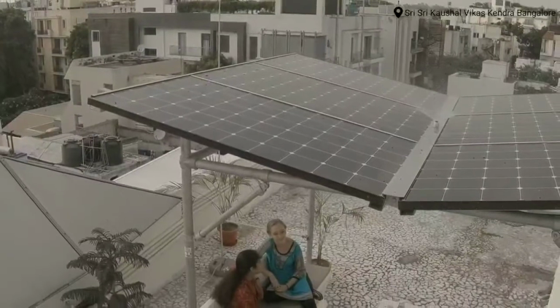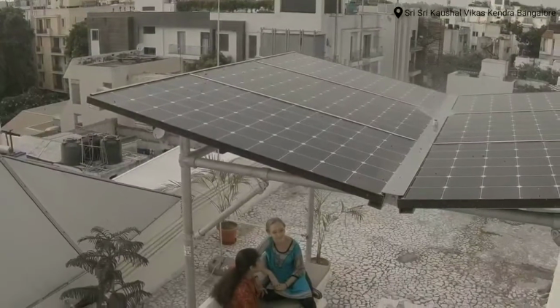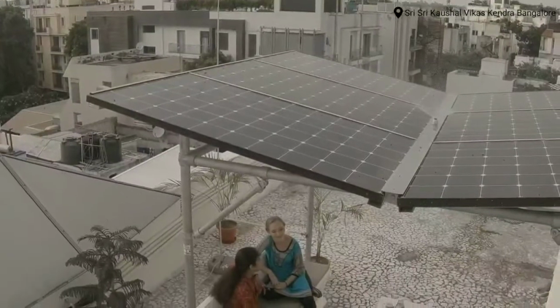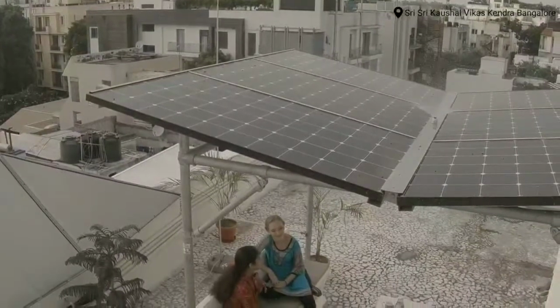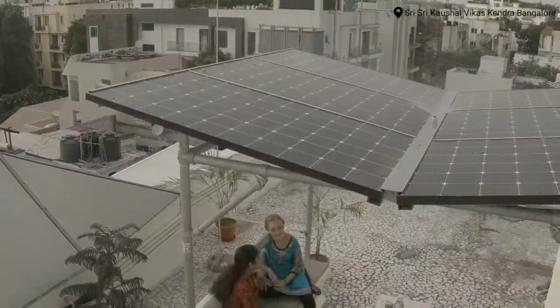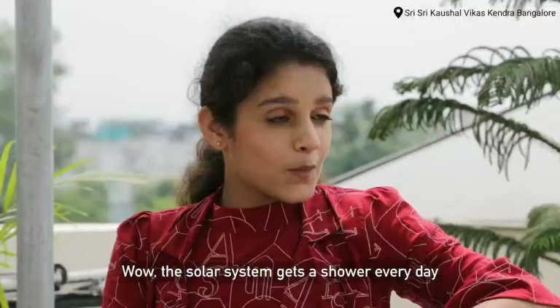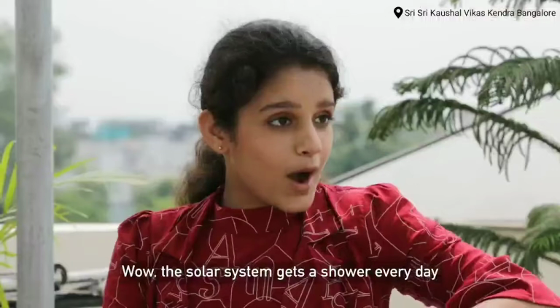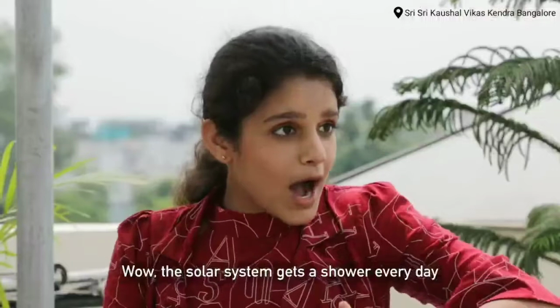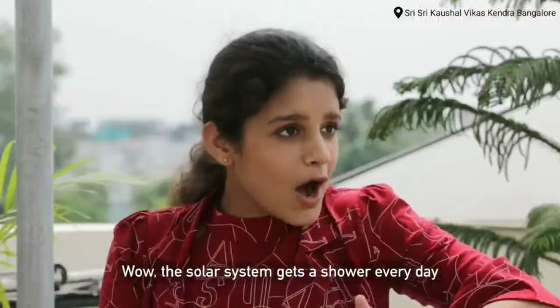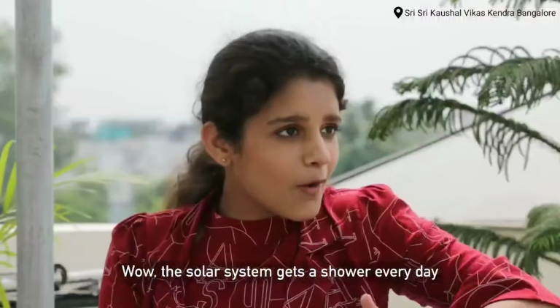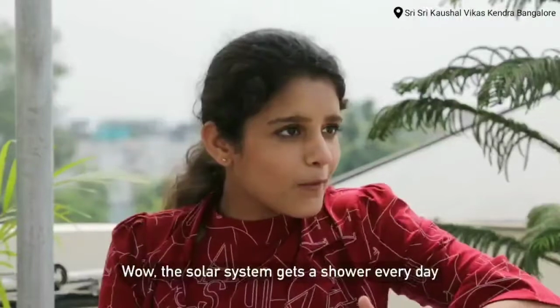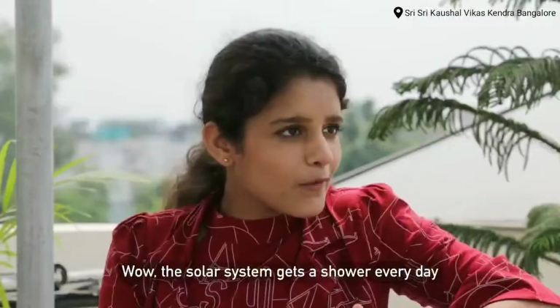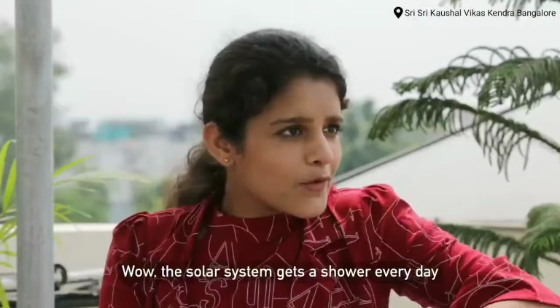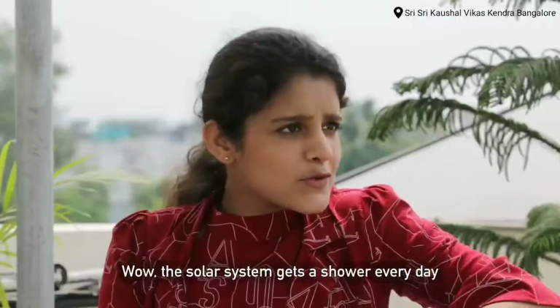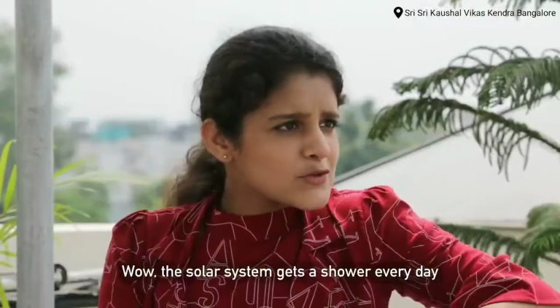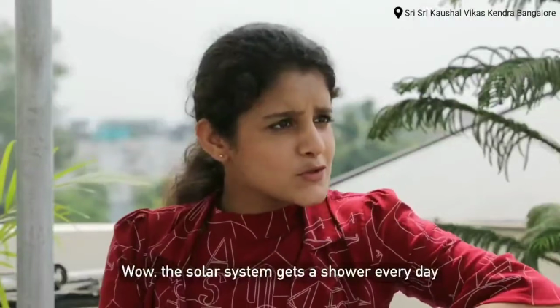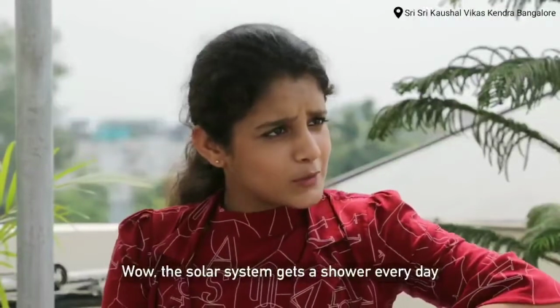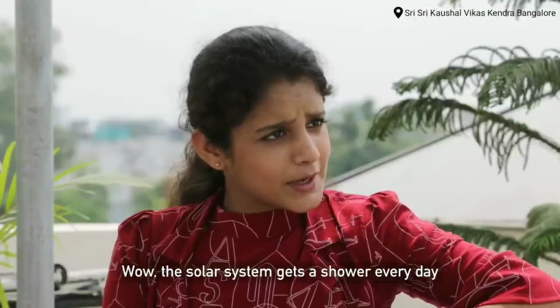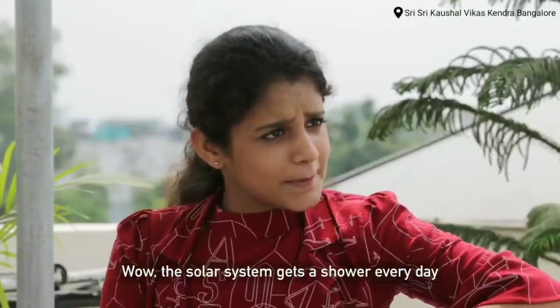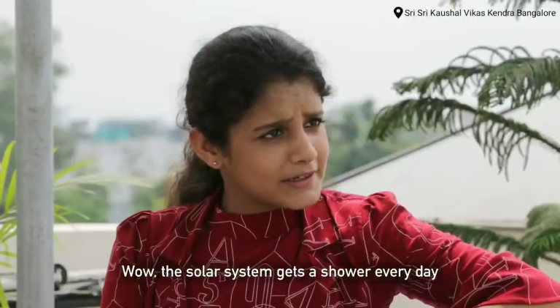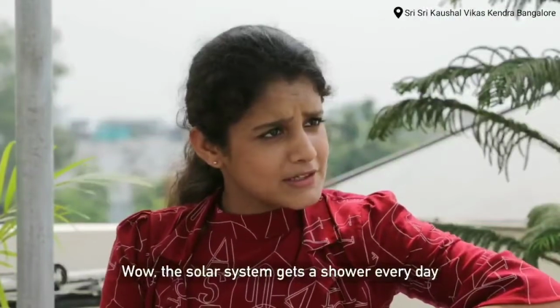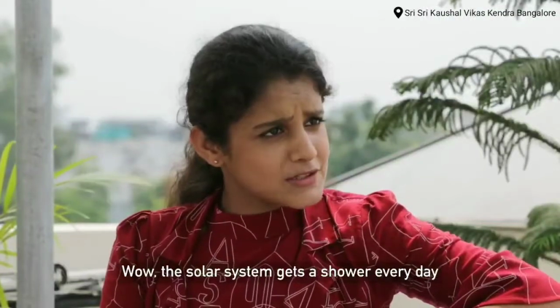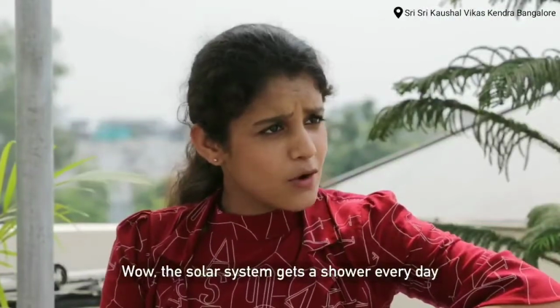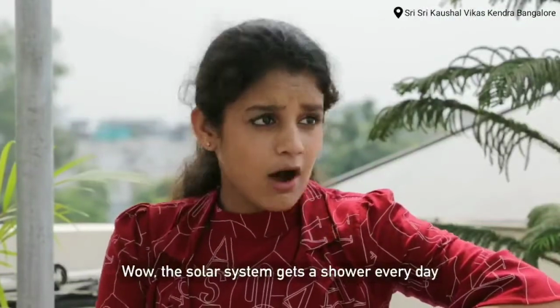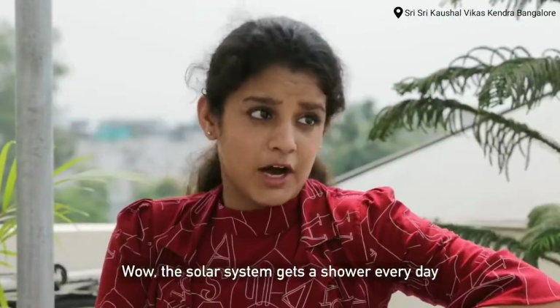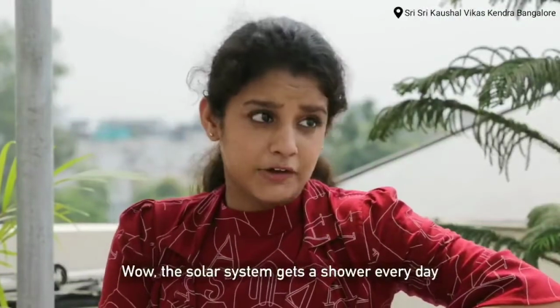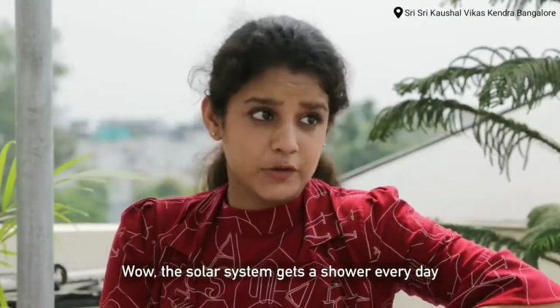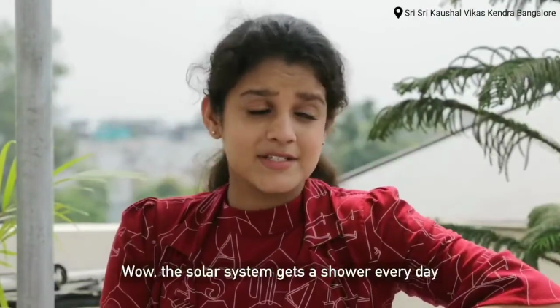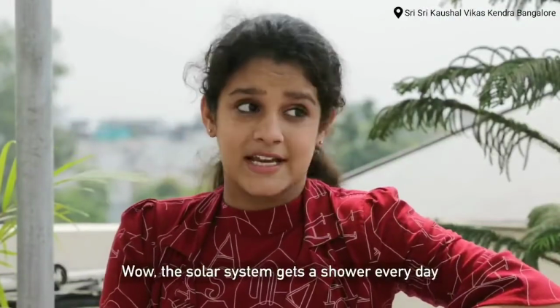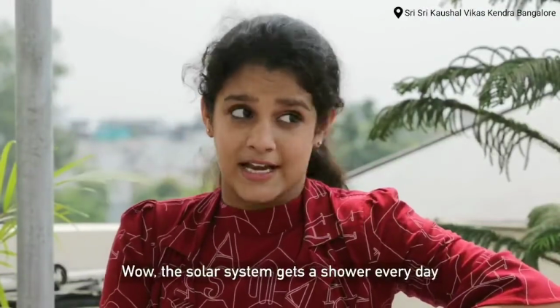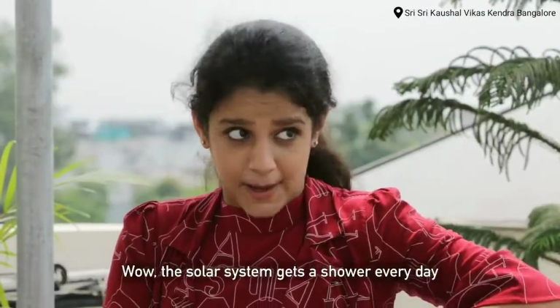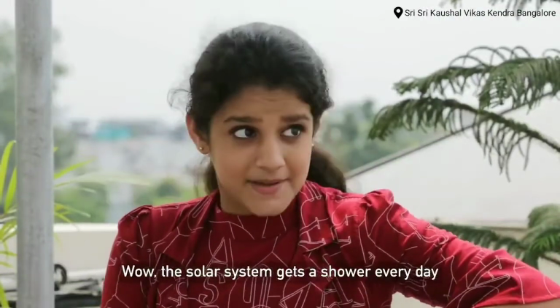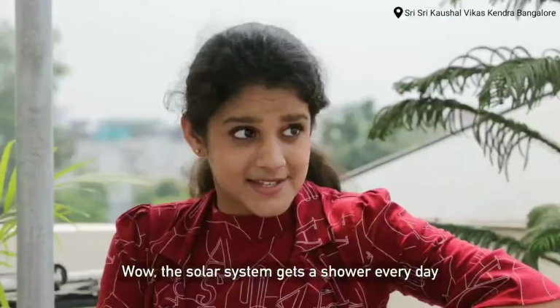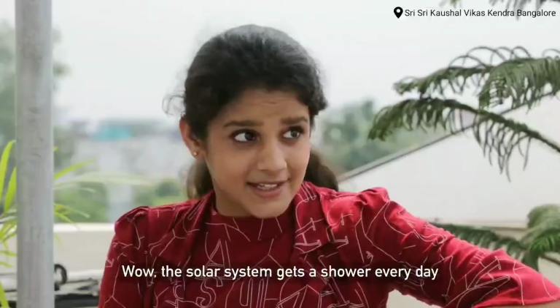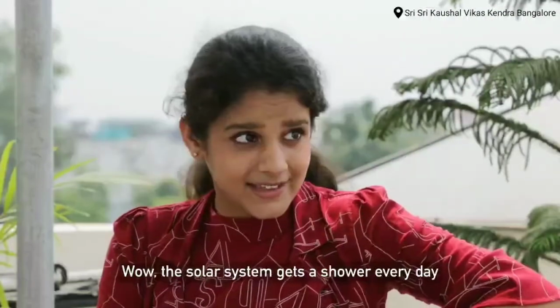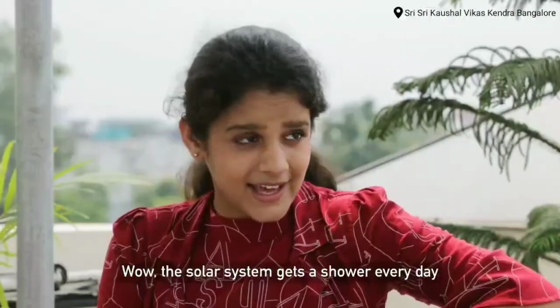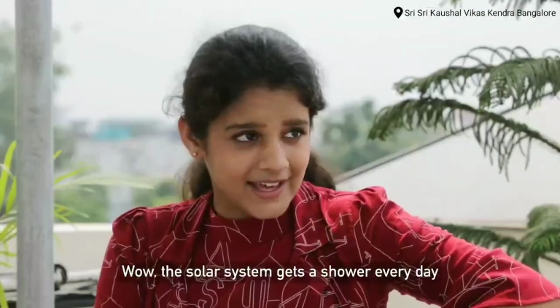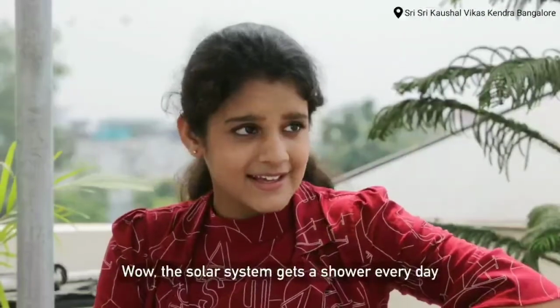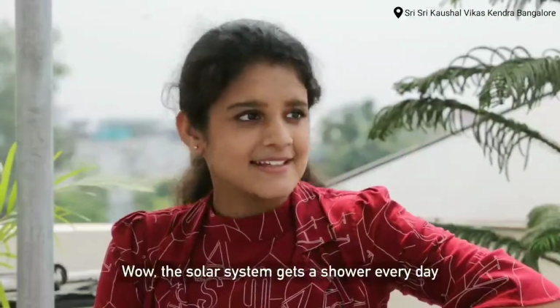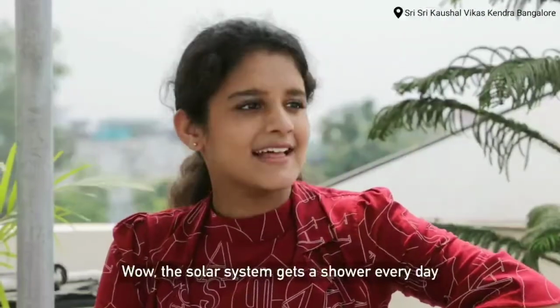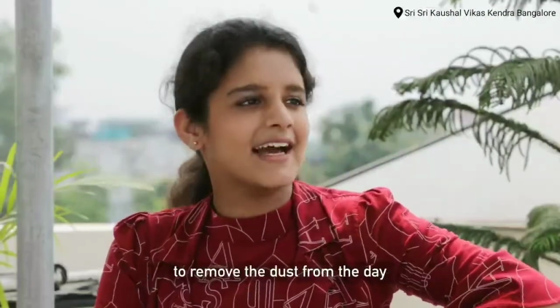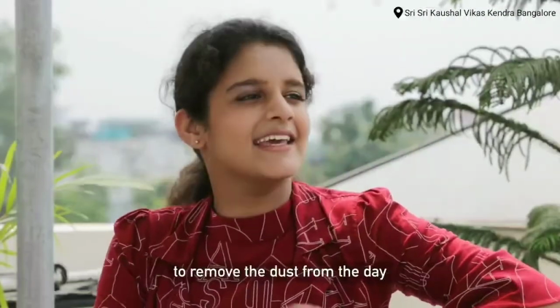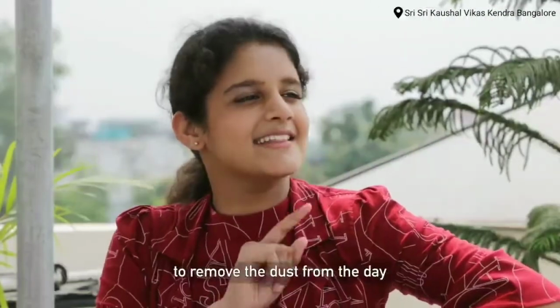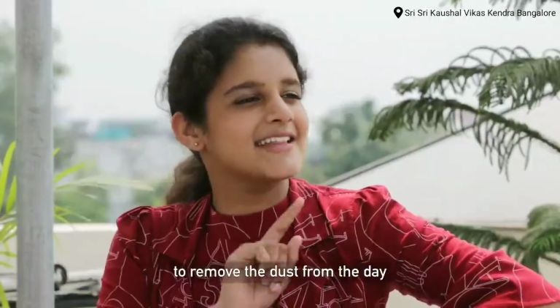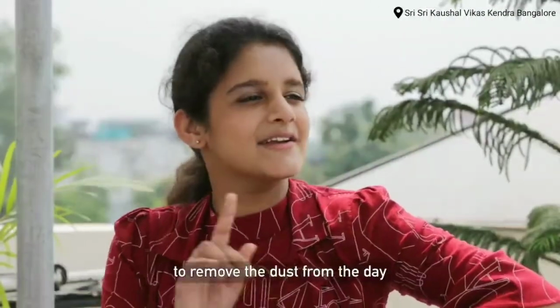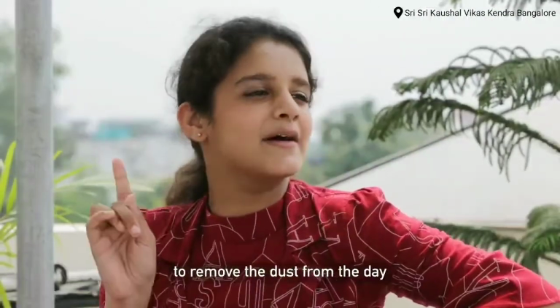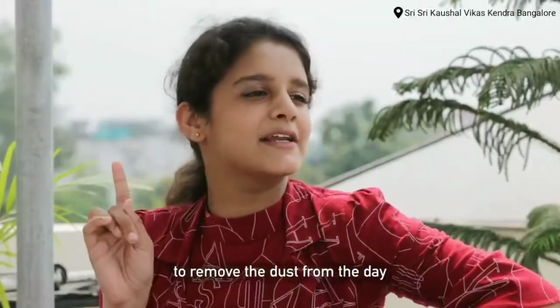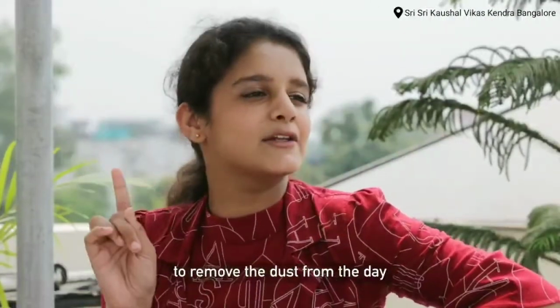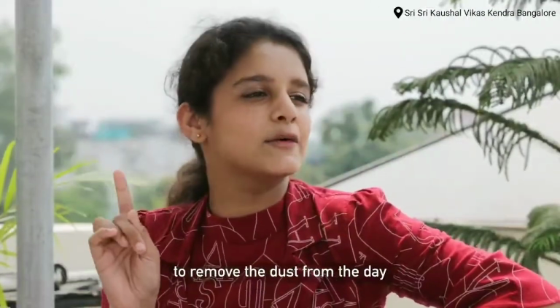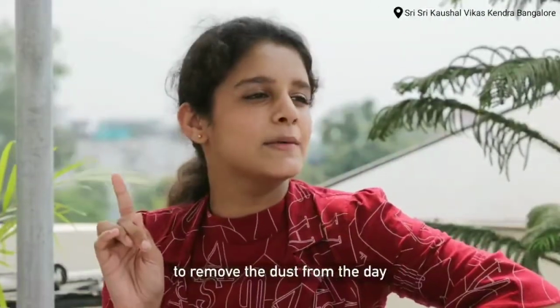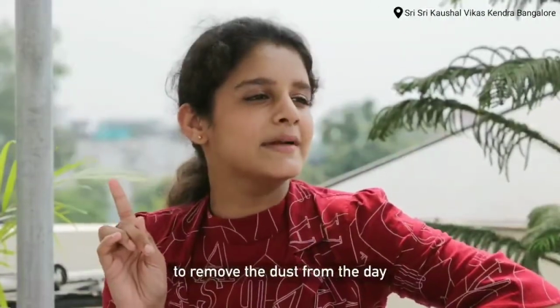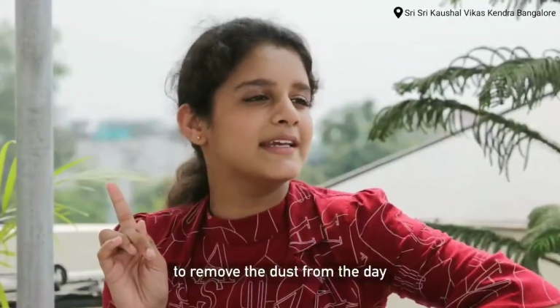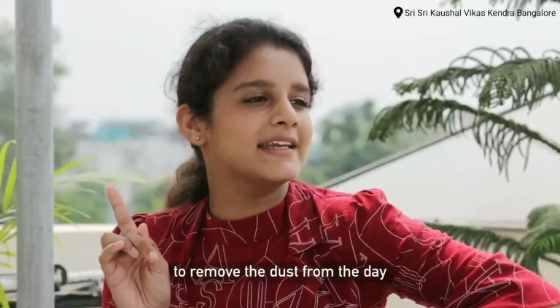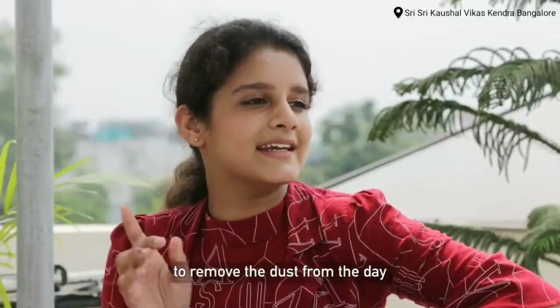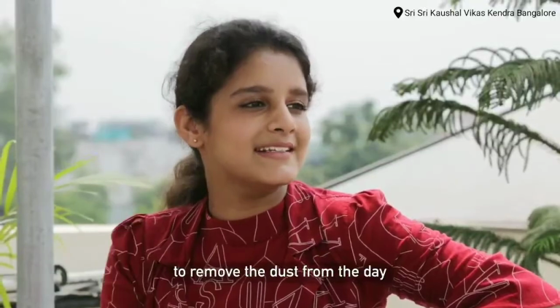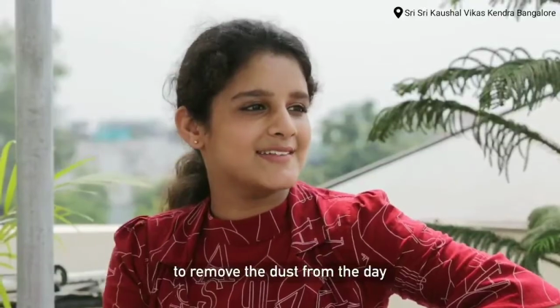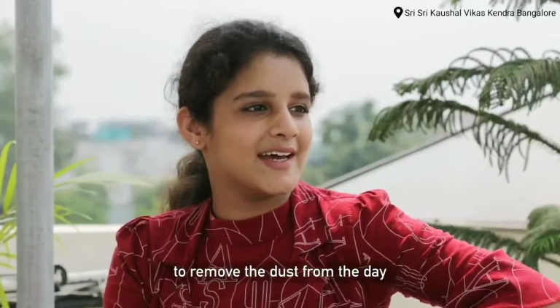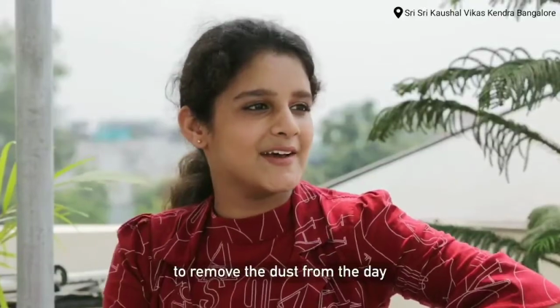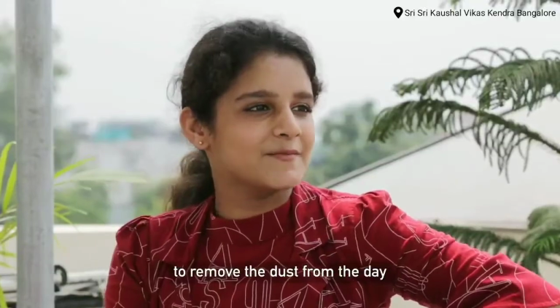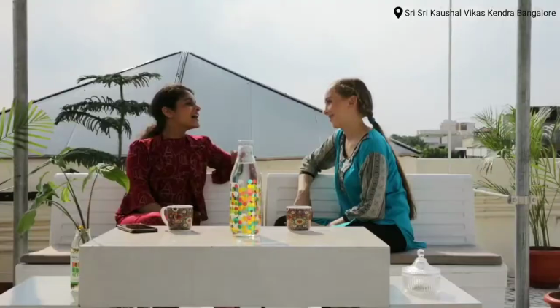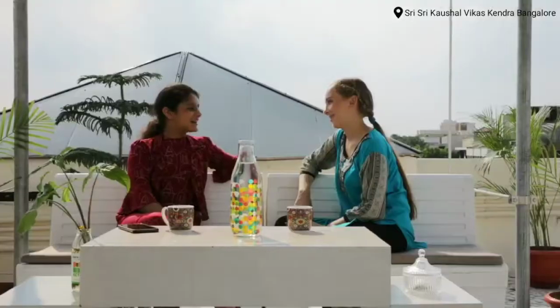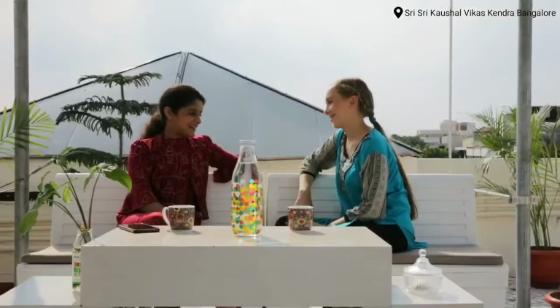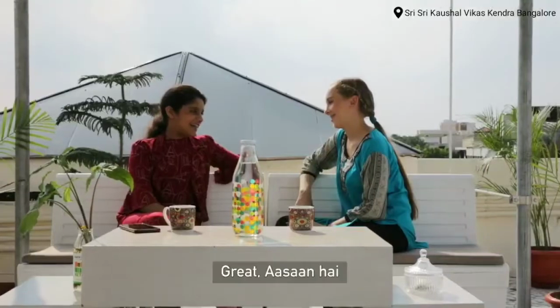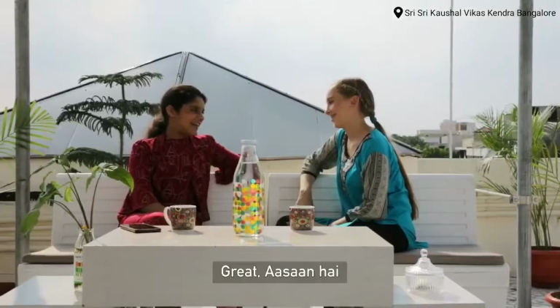The solar panels get cleaned every day. Great — it's easy!